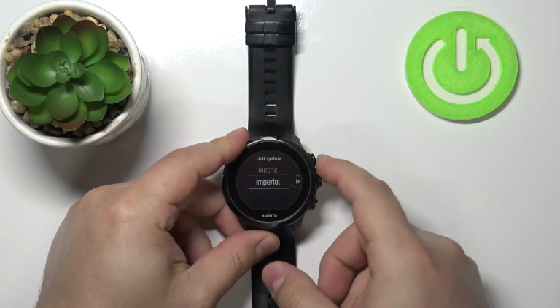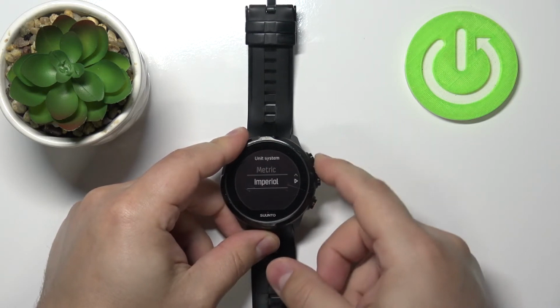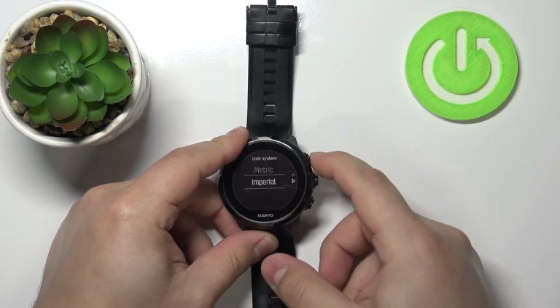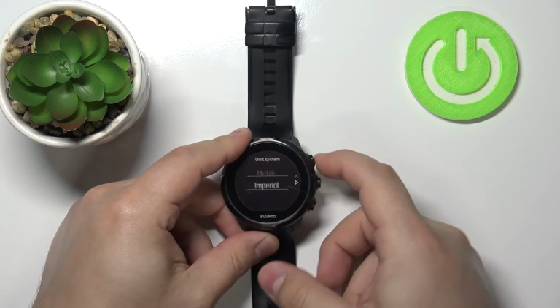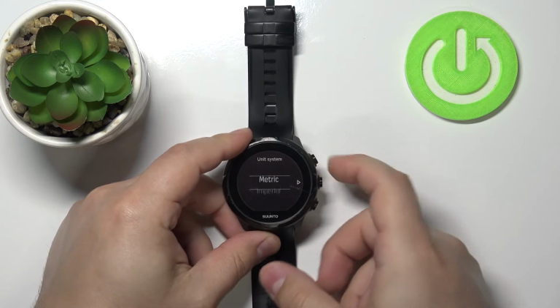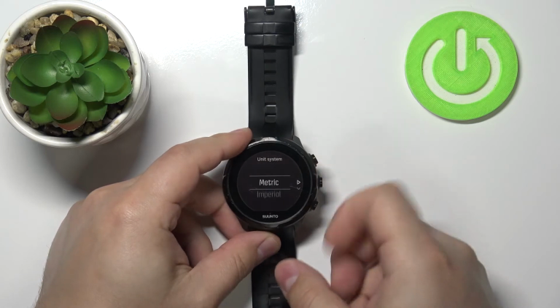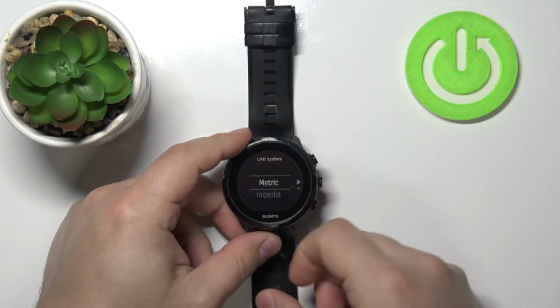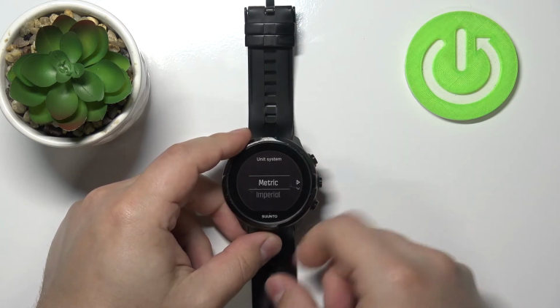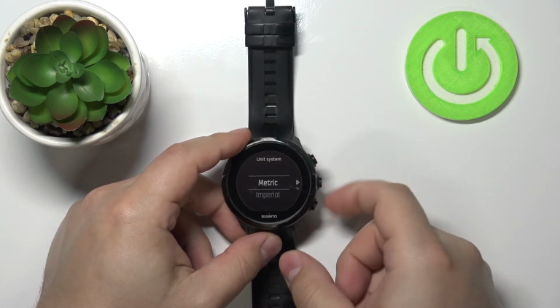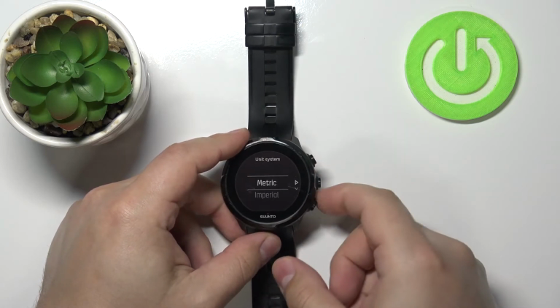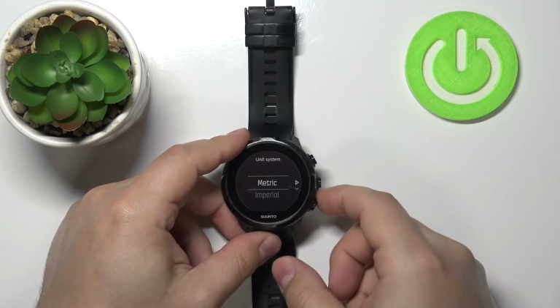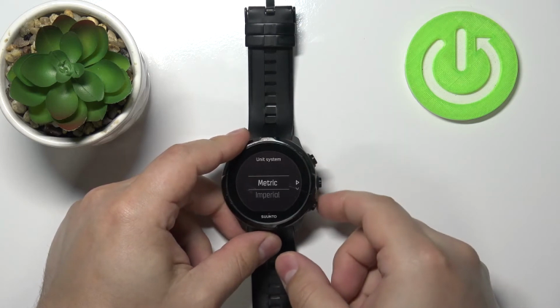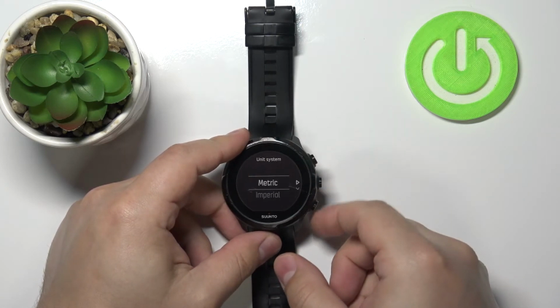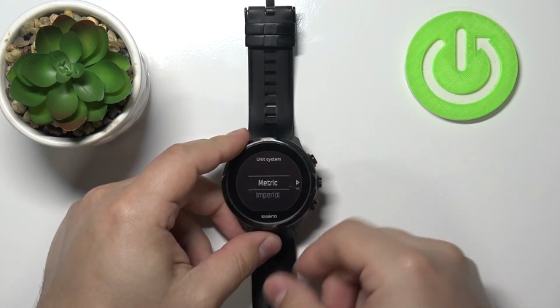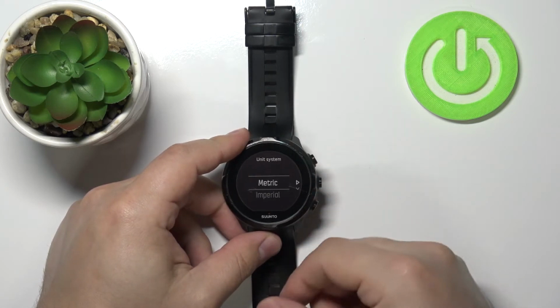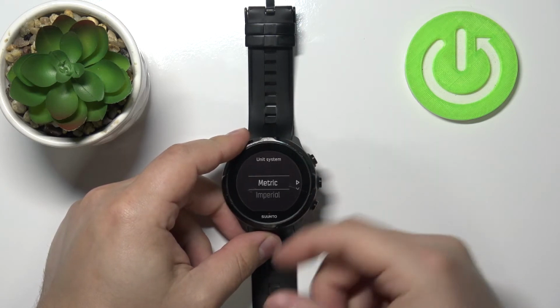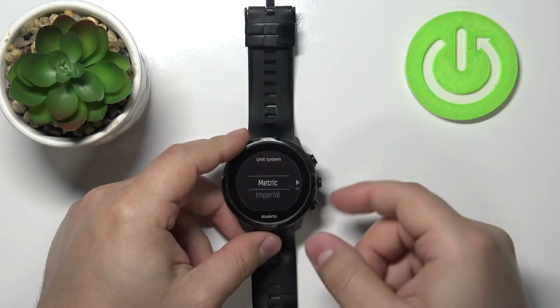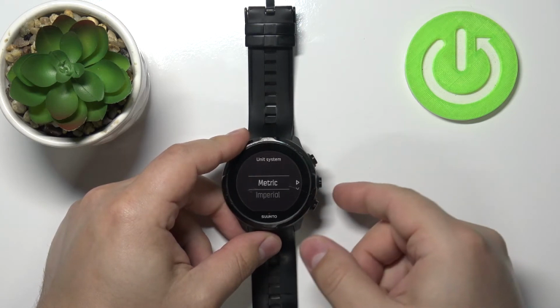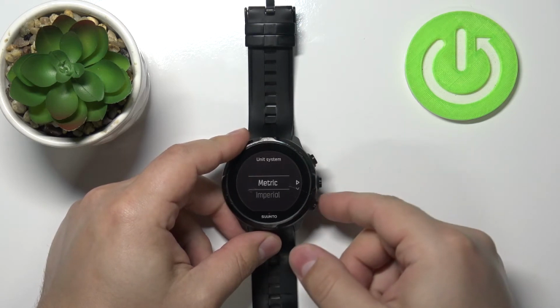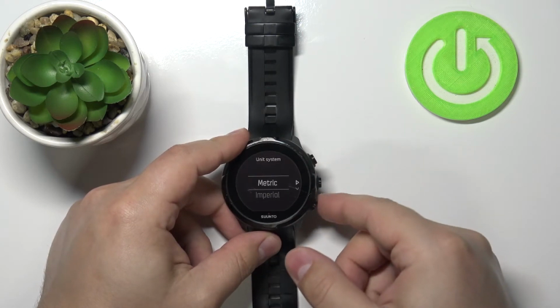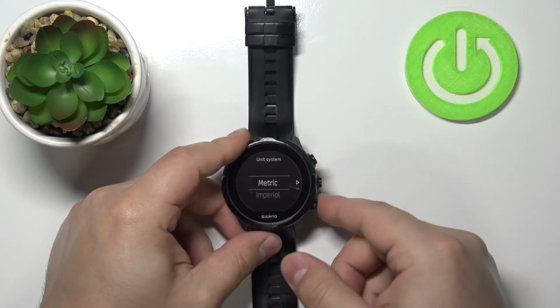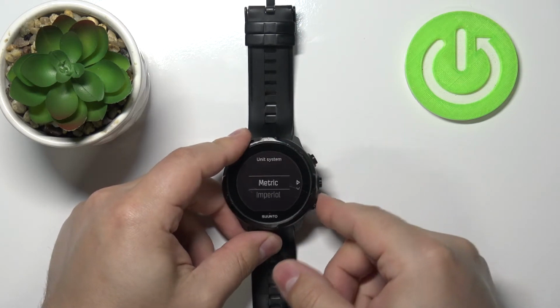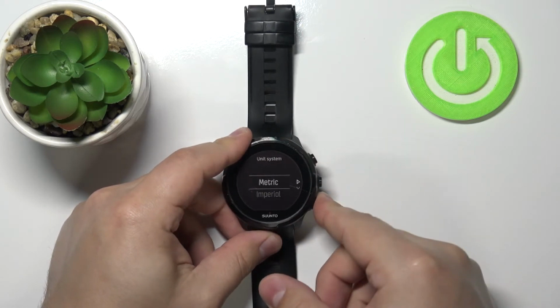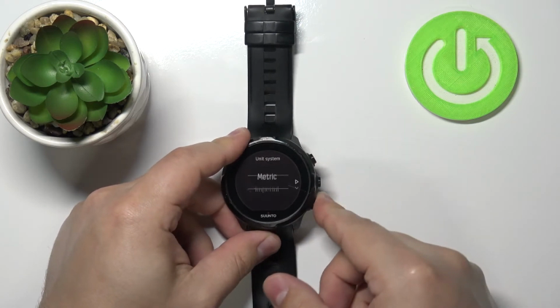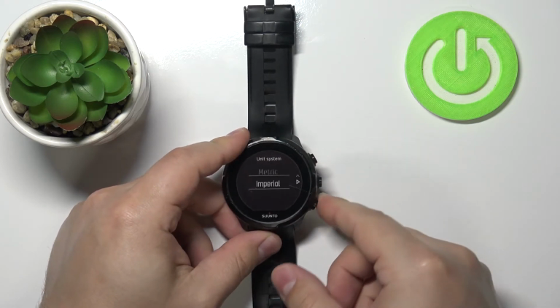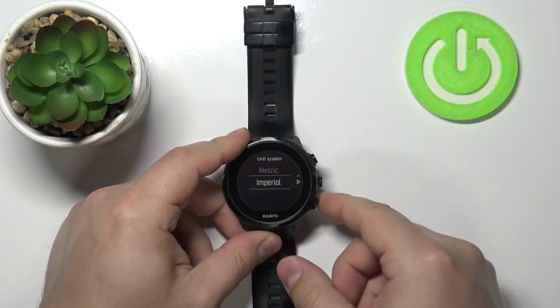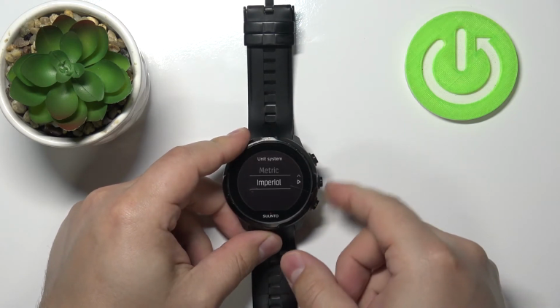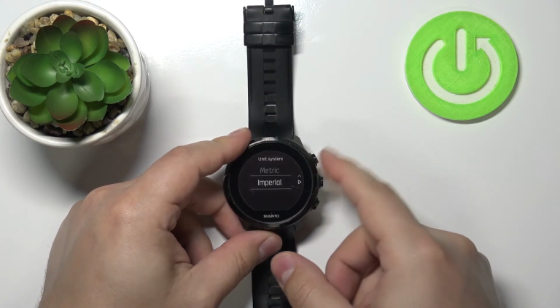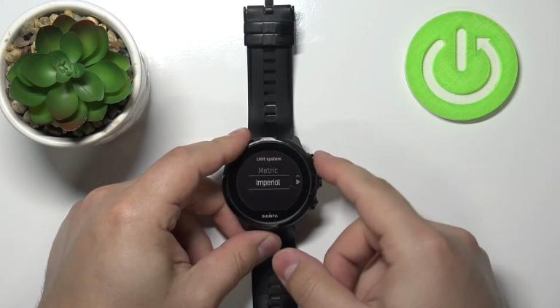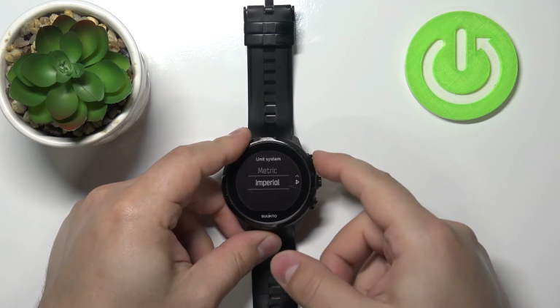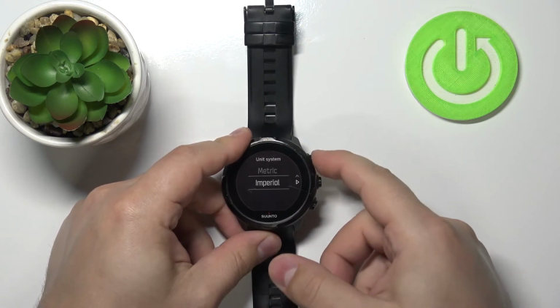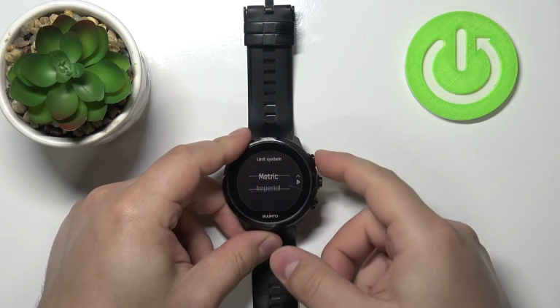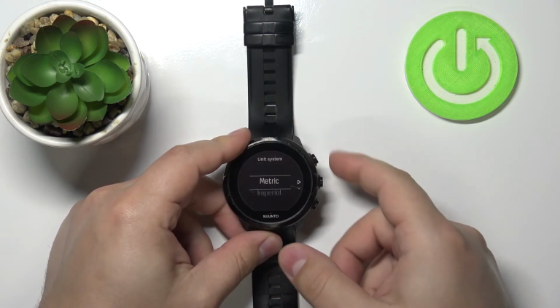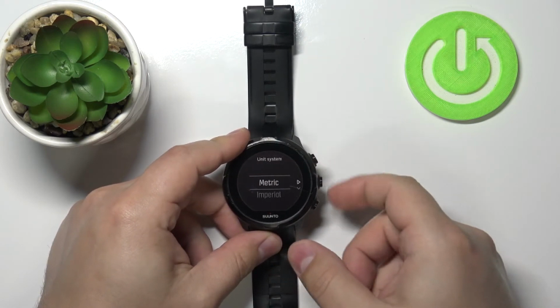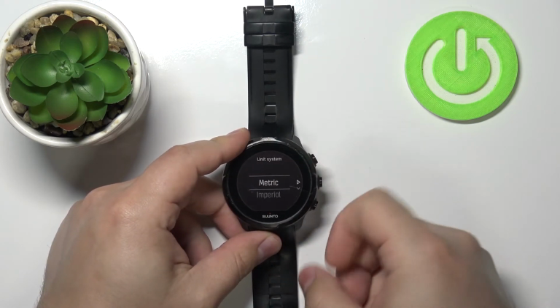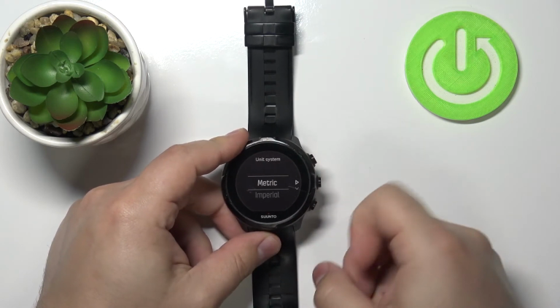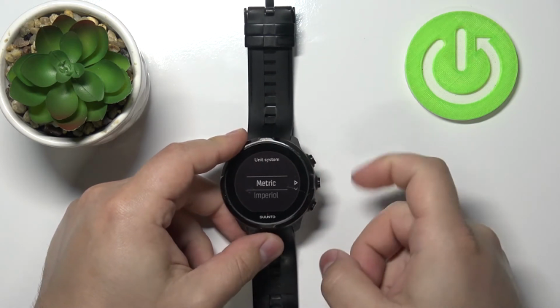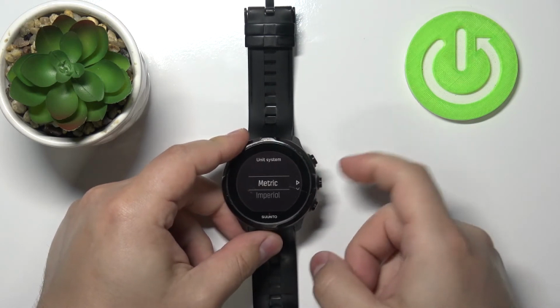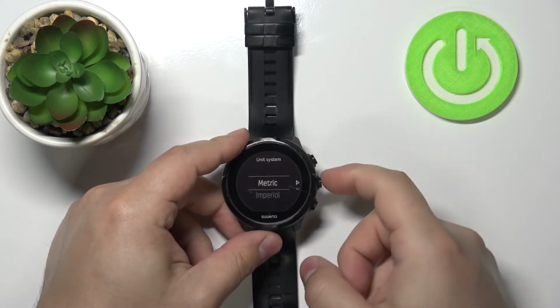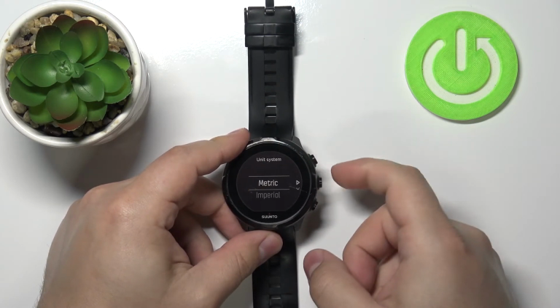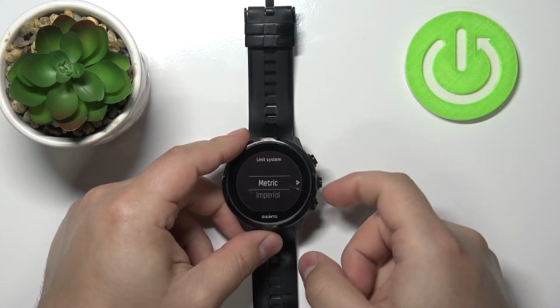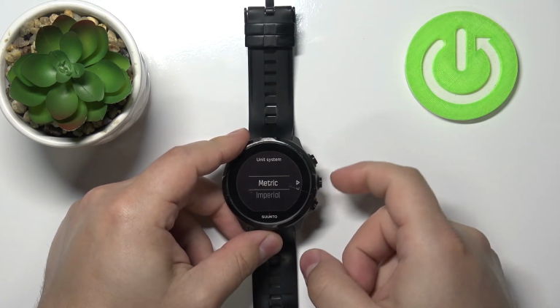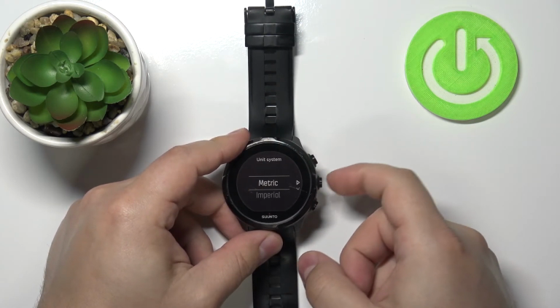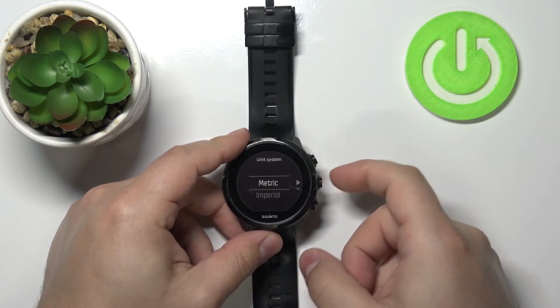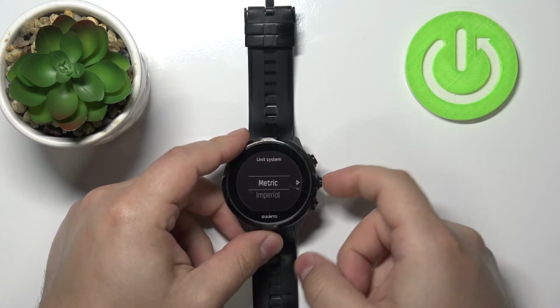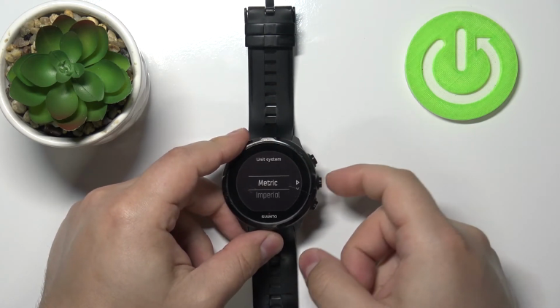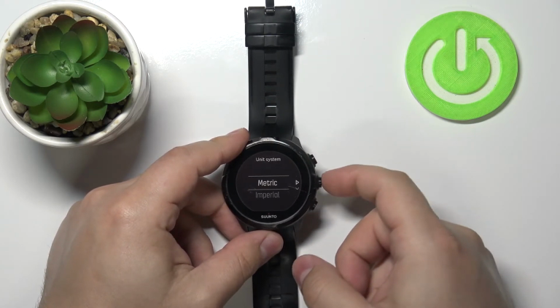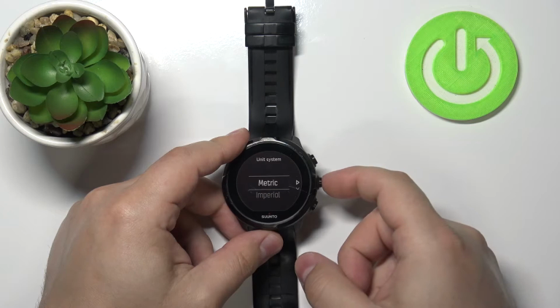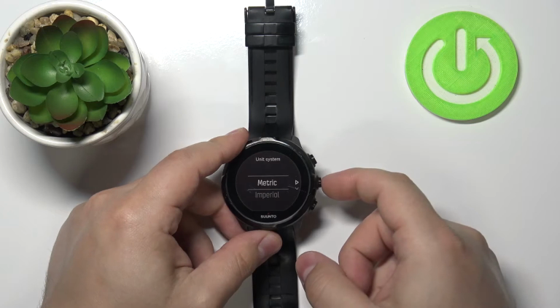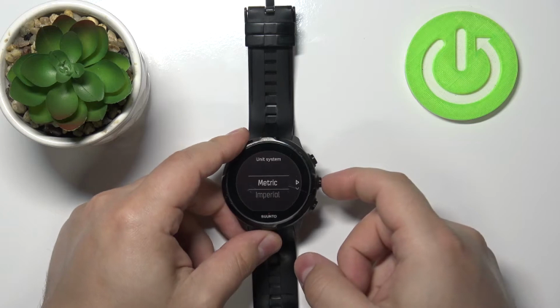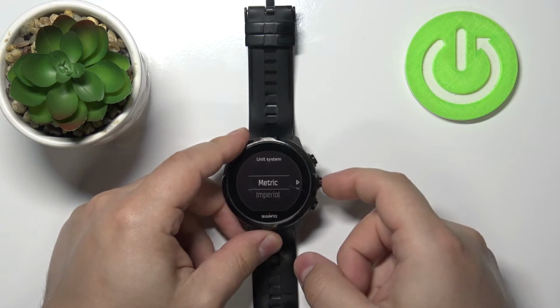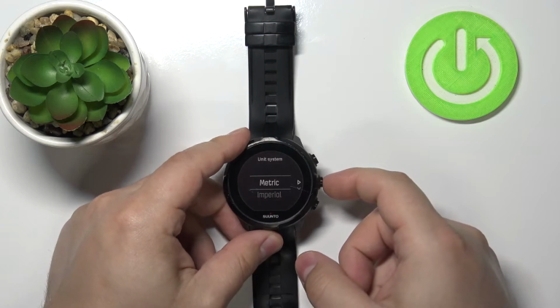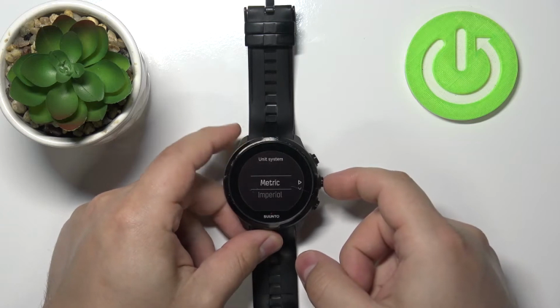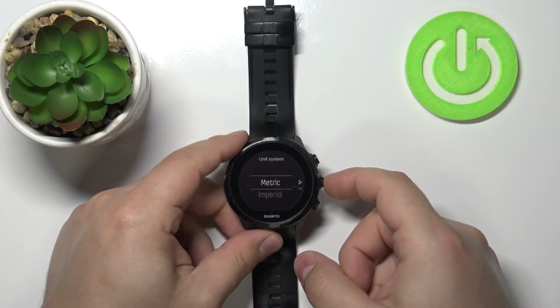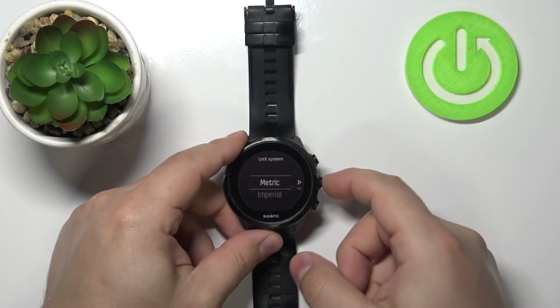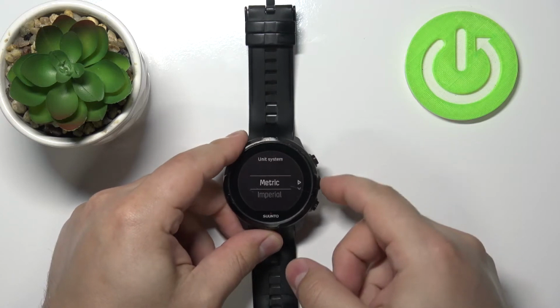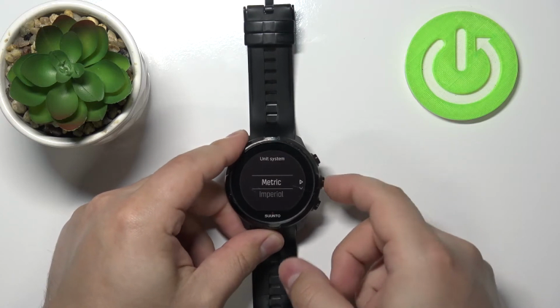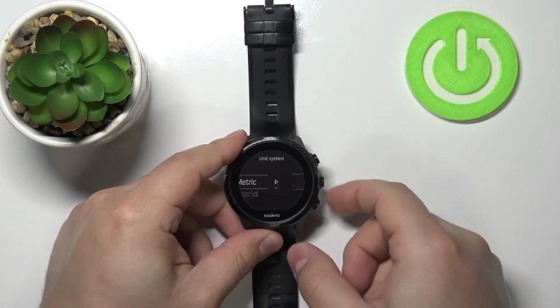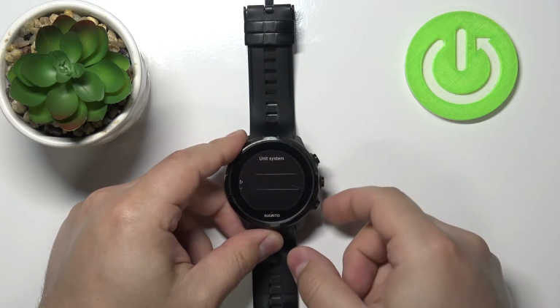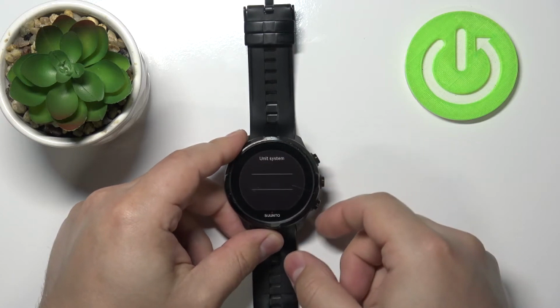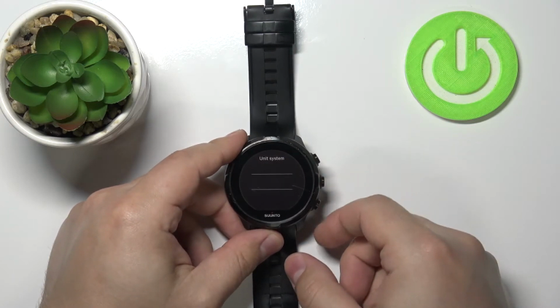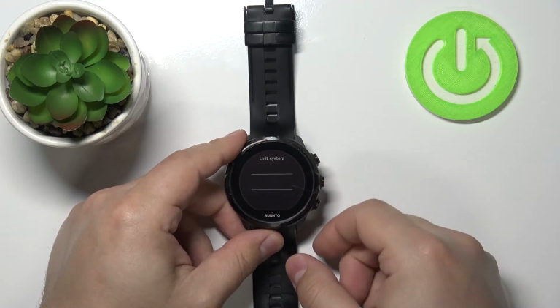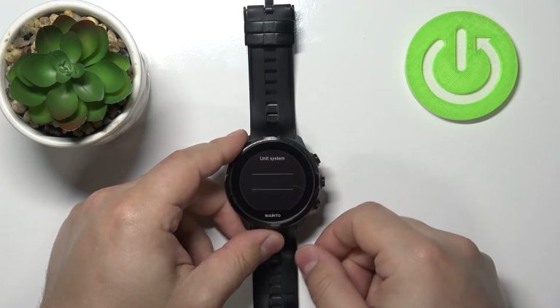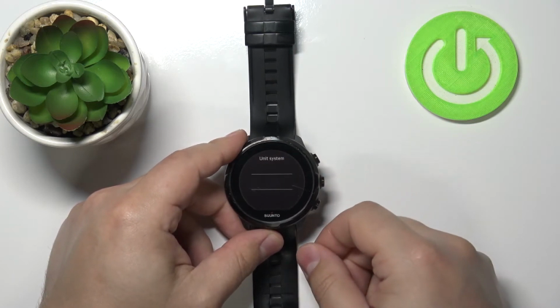Here we can select the metric system or another unit system. We have metric and imperial. Select one and then press the middle button to continue.